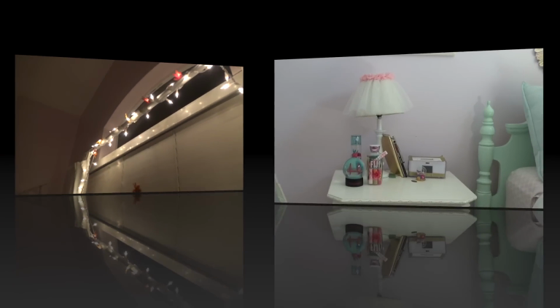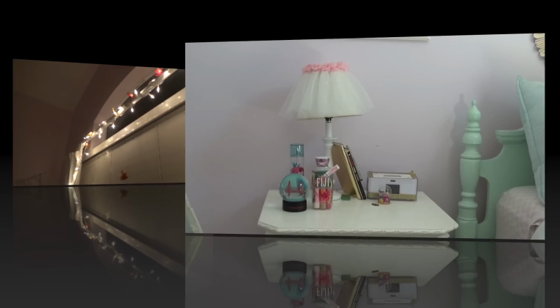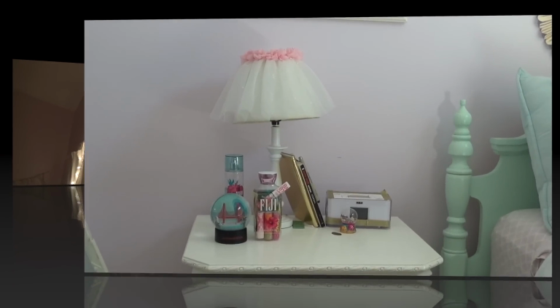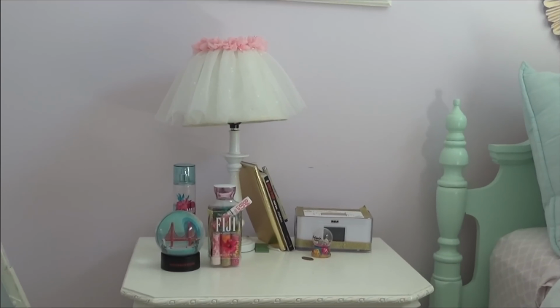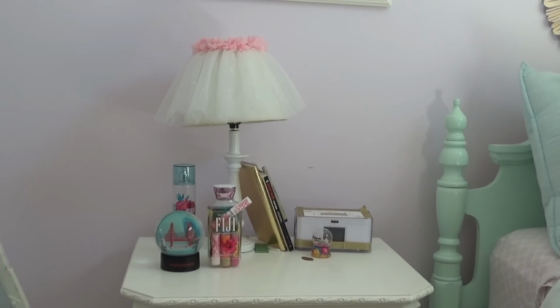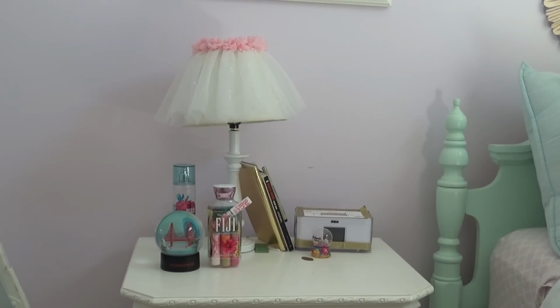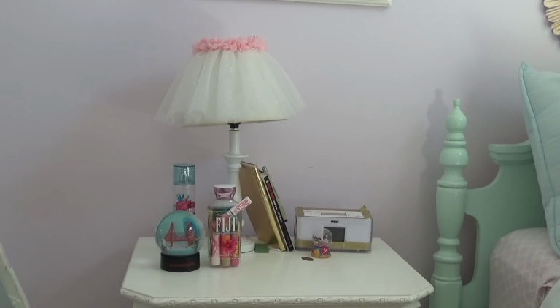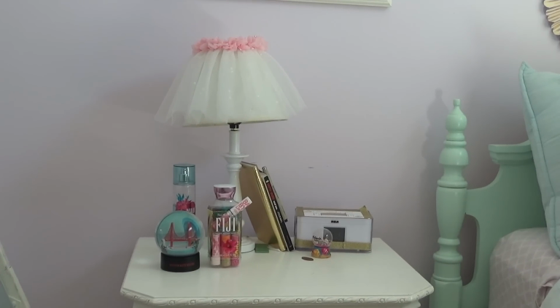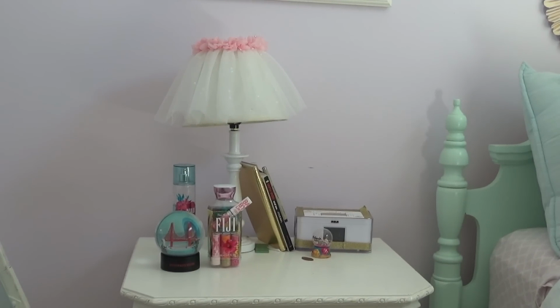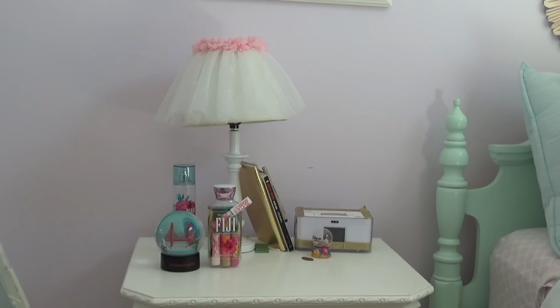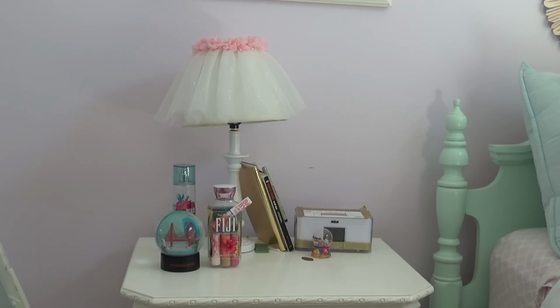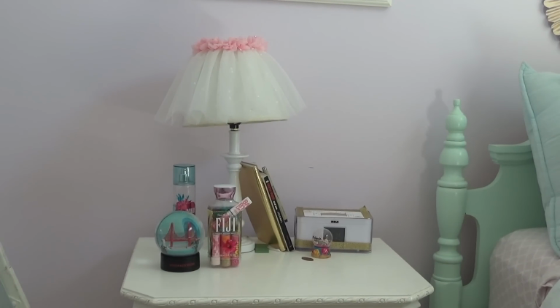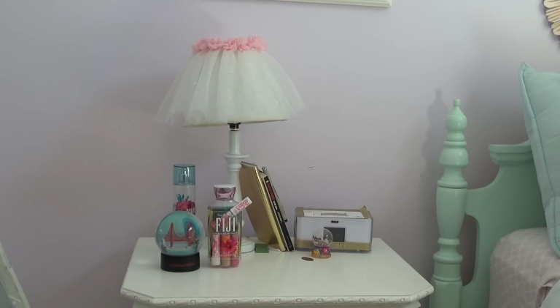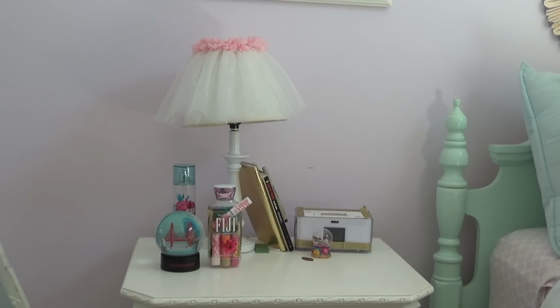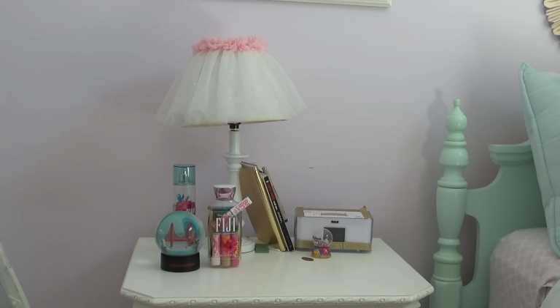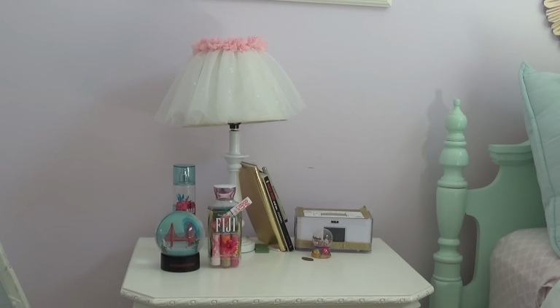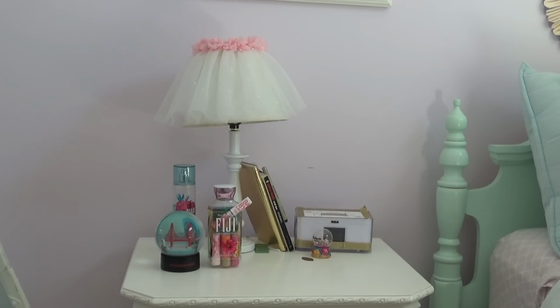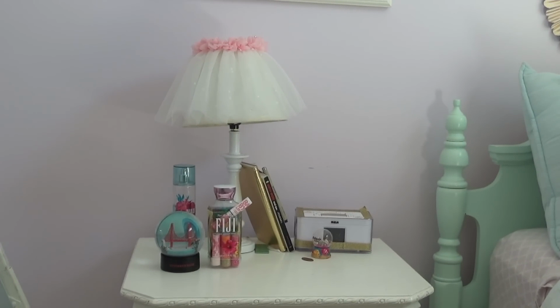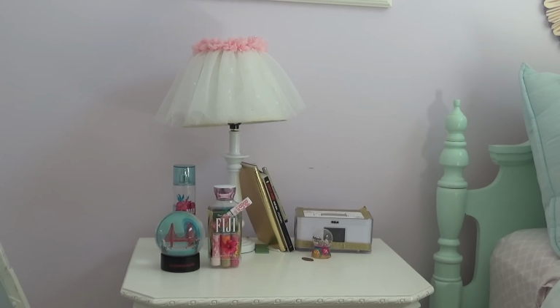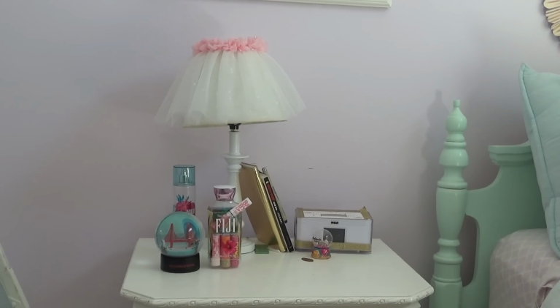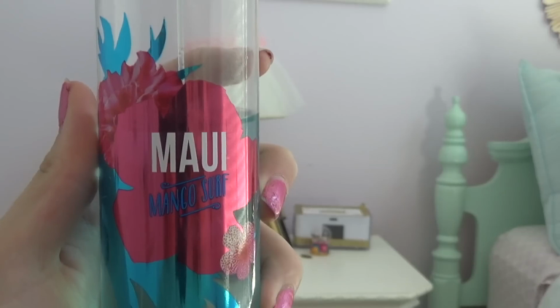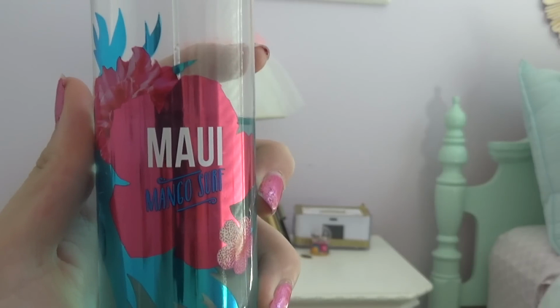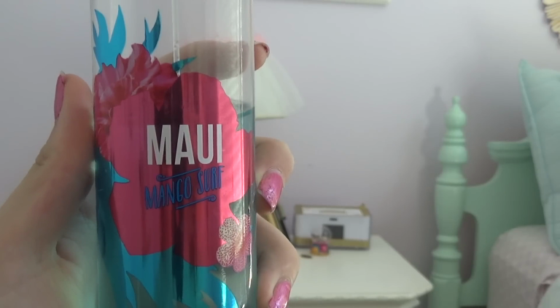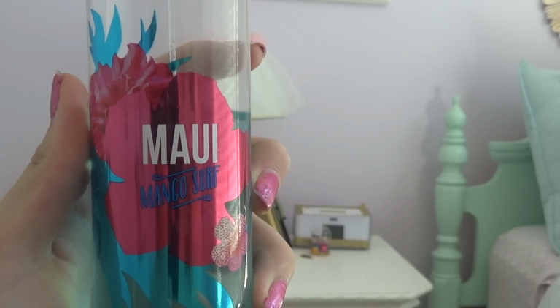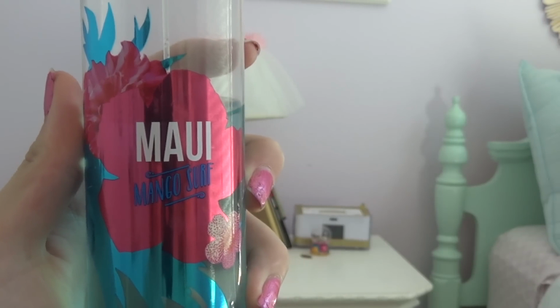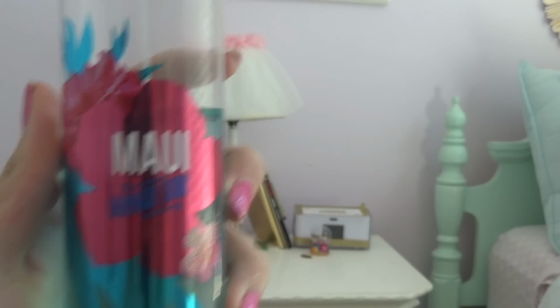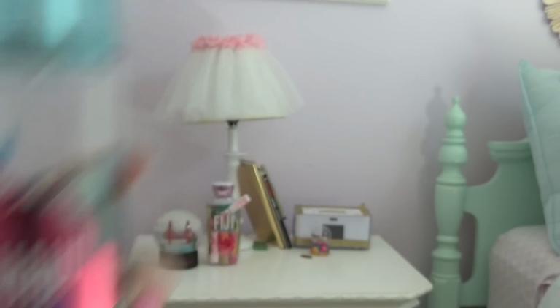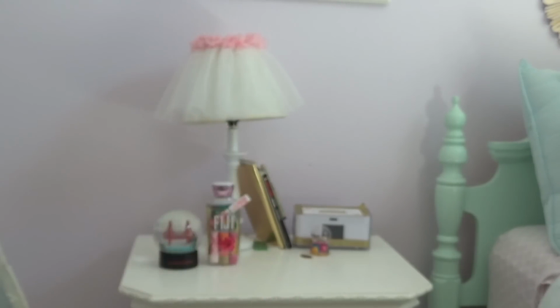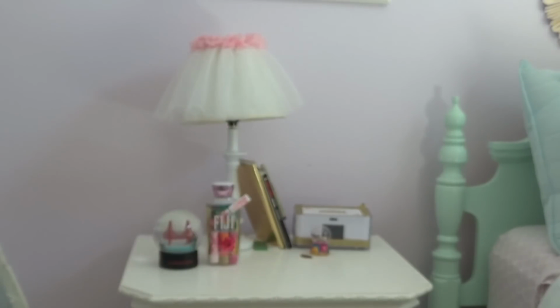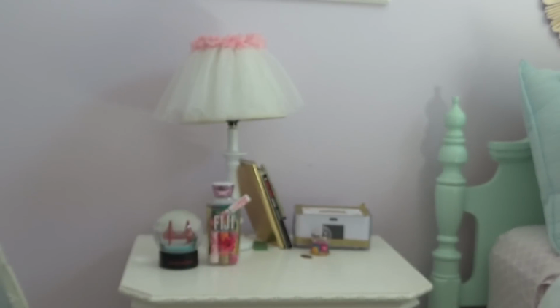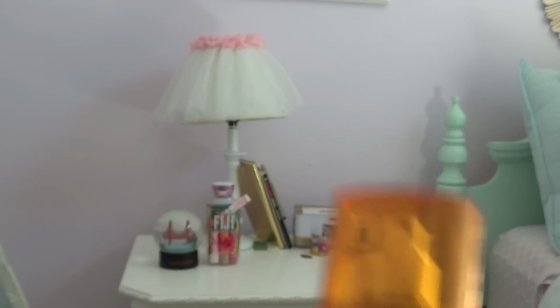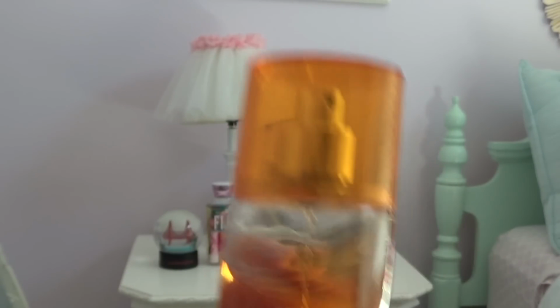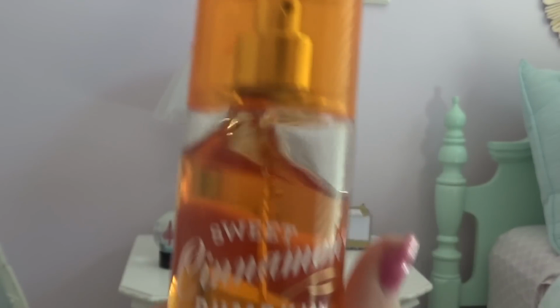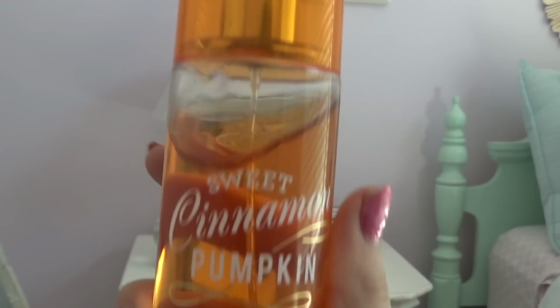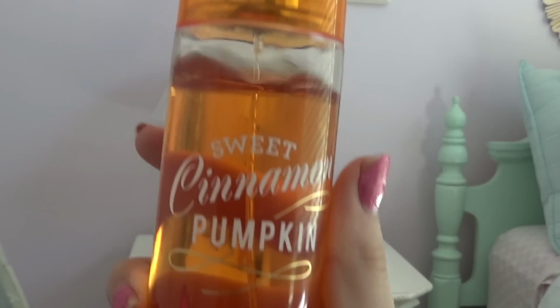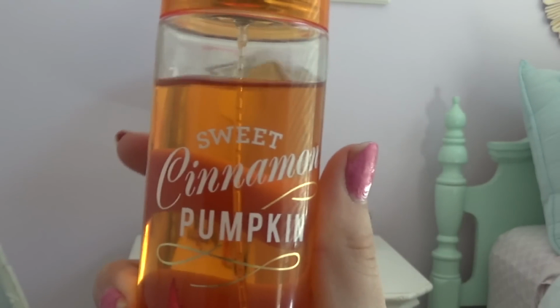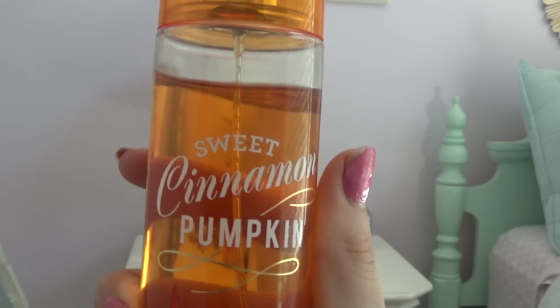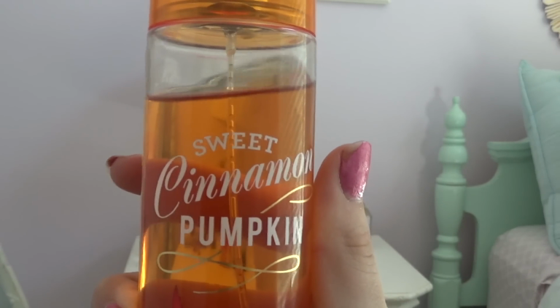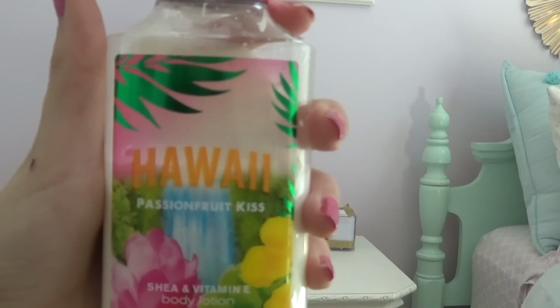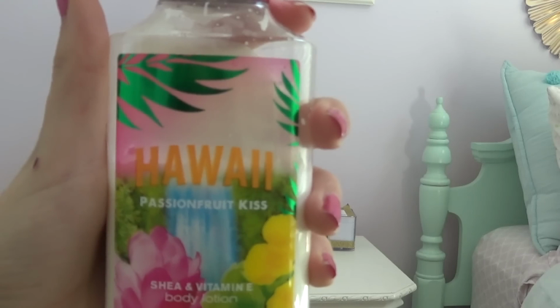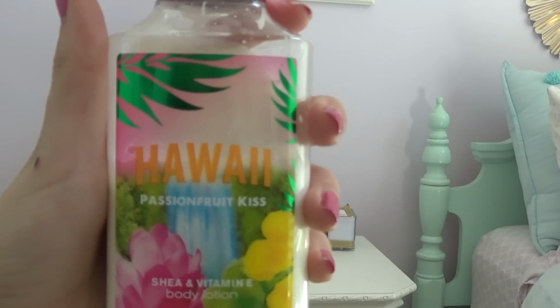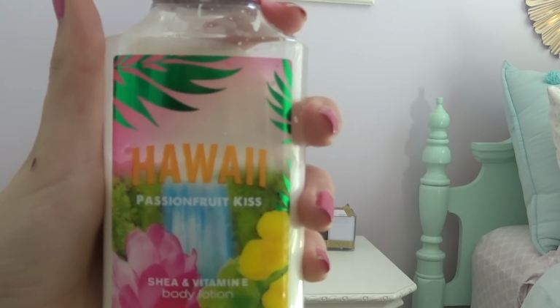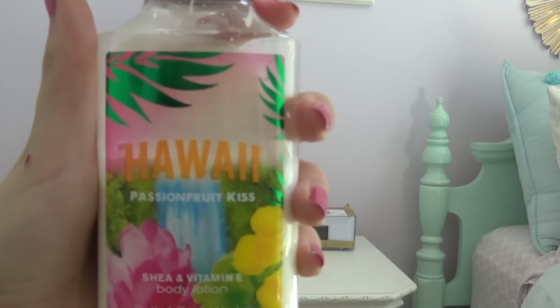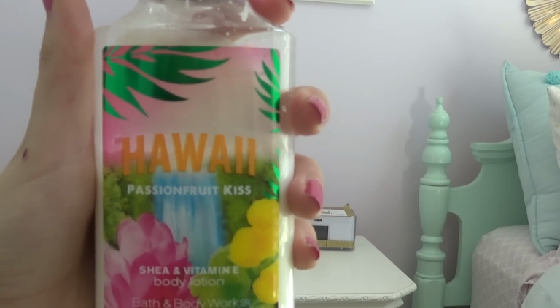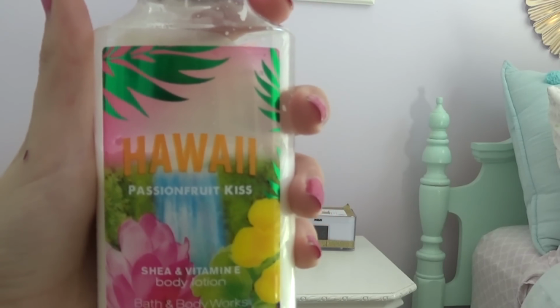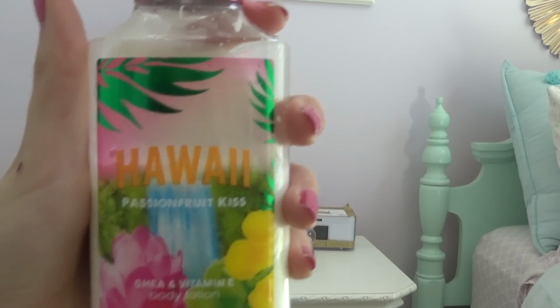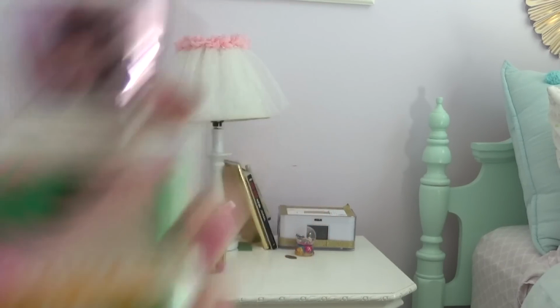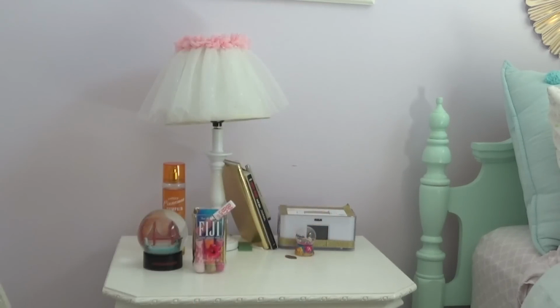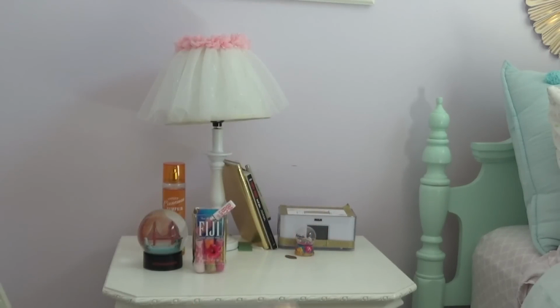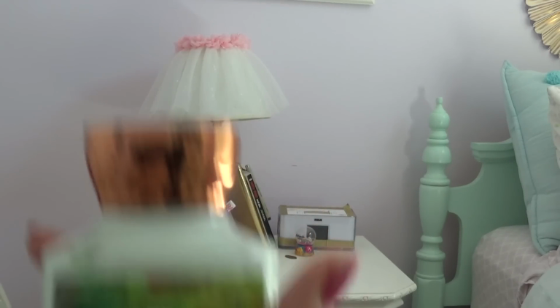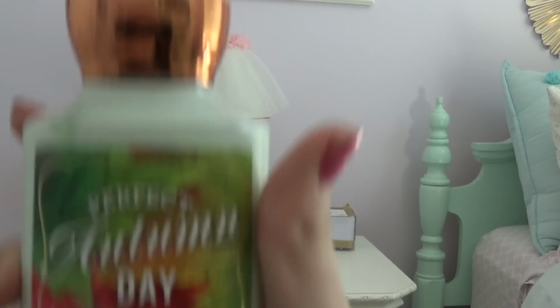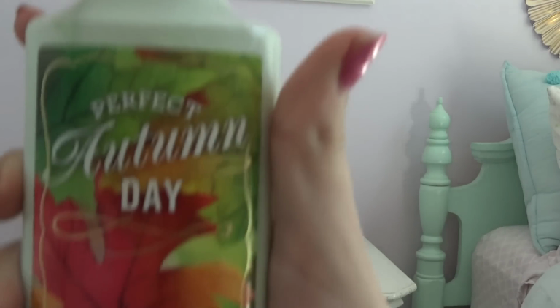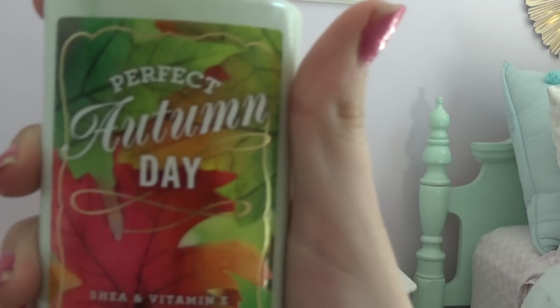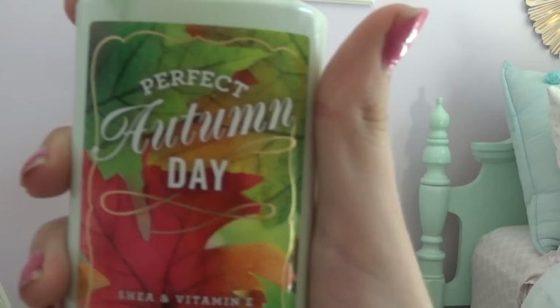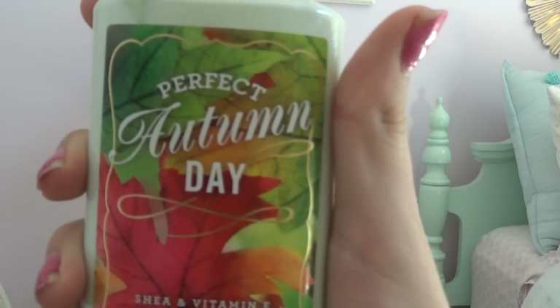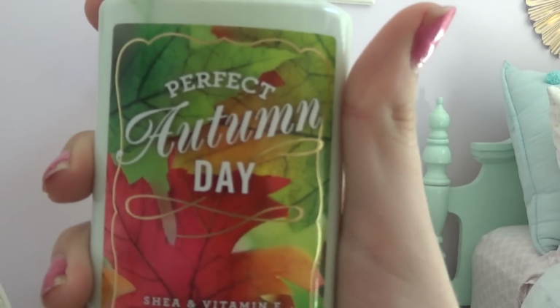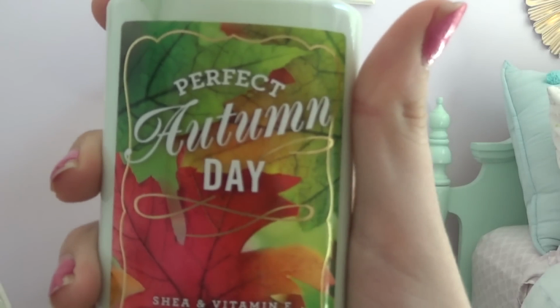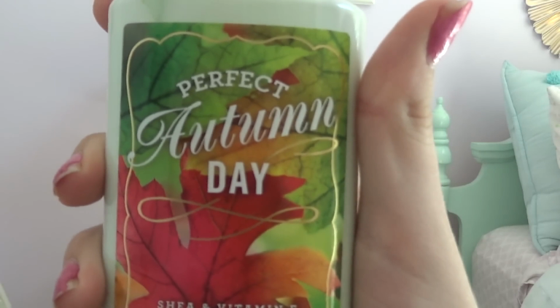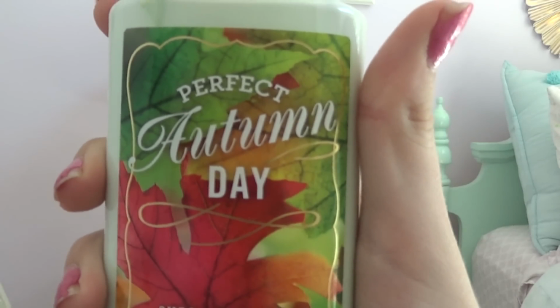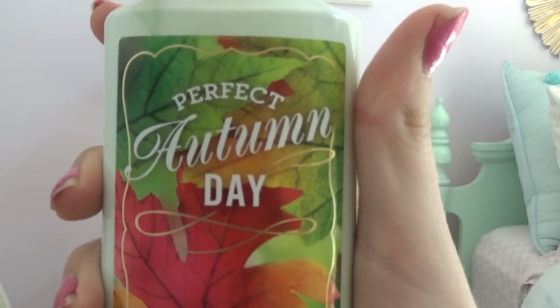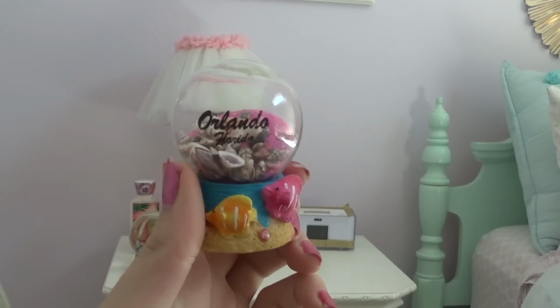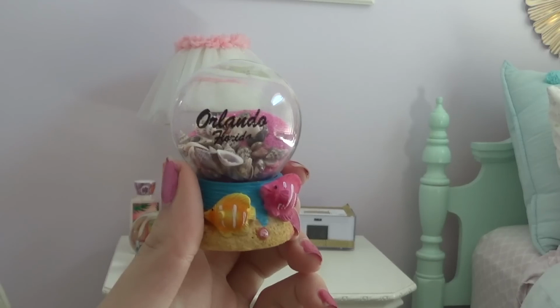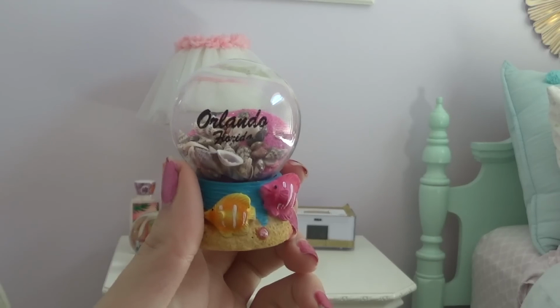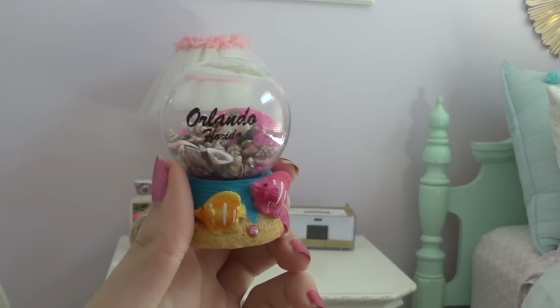All you really need to do on a bedside table is replace any perfumes or lotions and then just add anything else fall-themed you want to find.